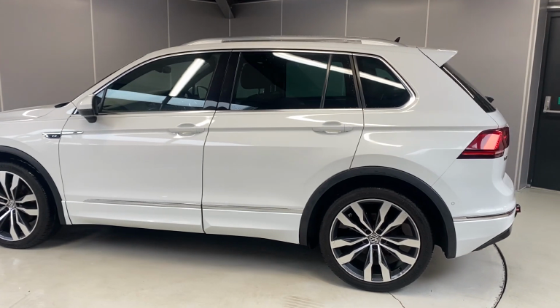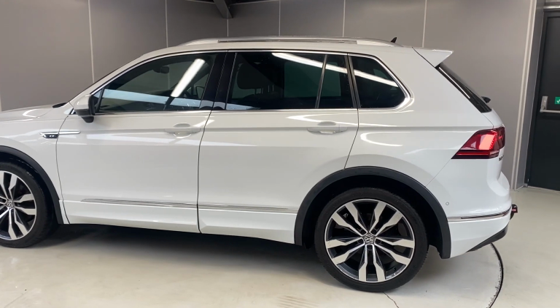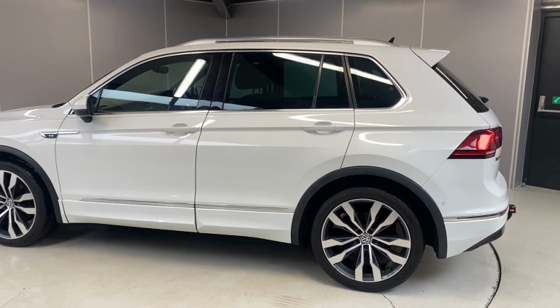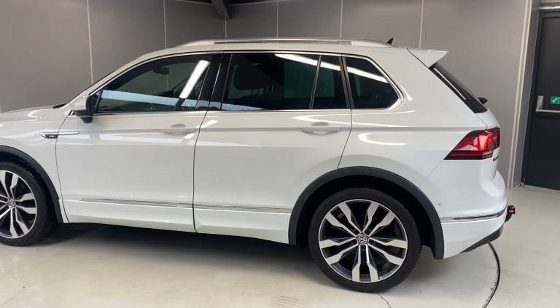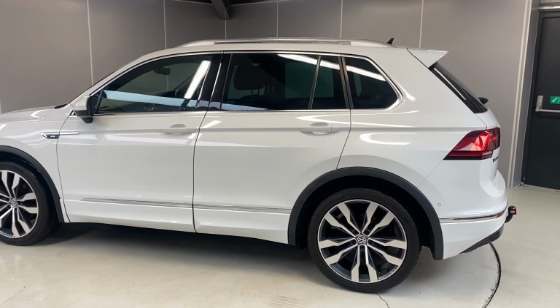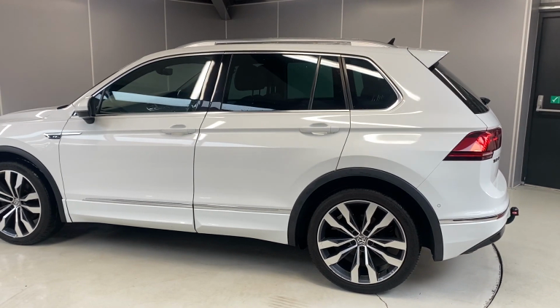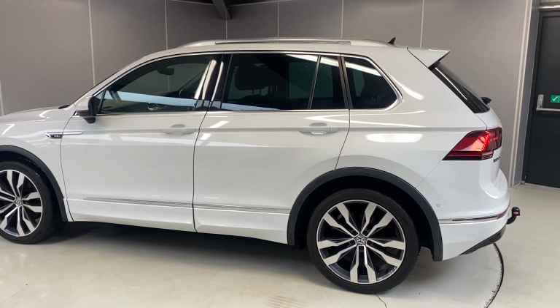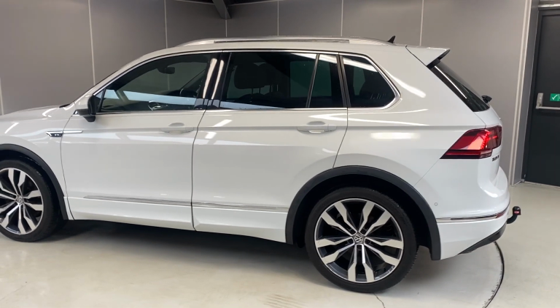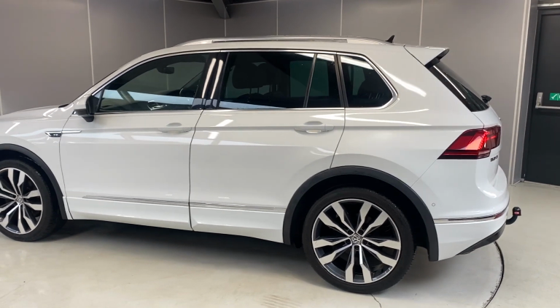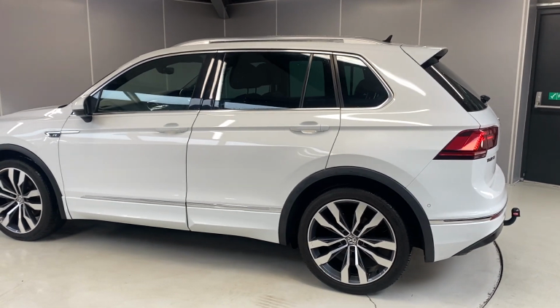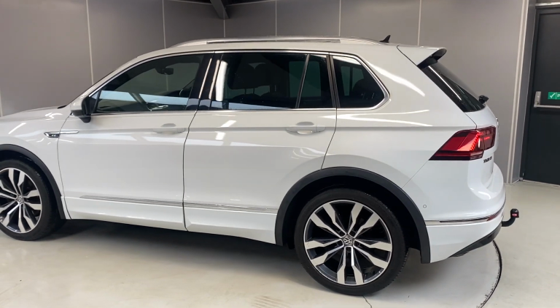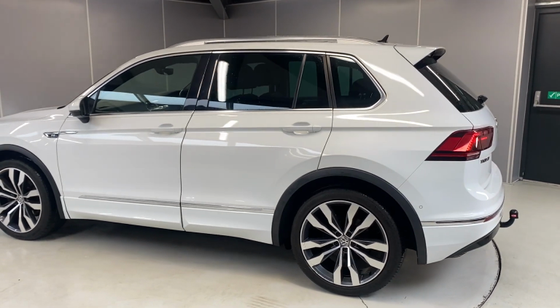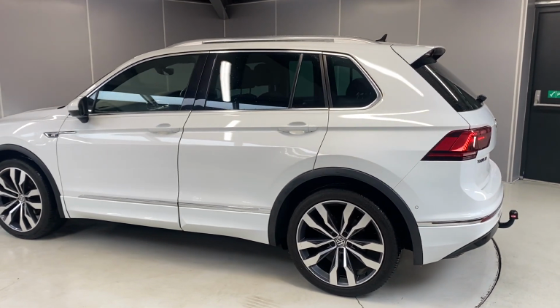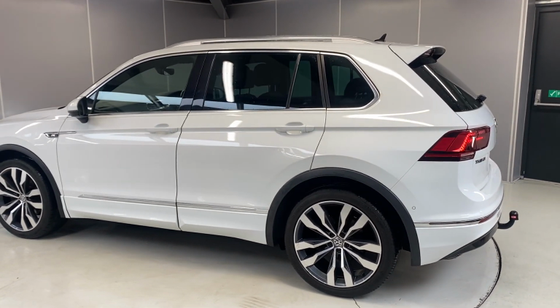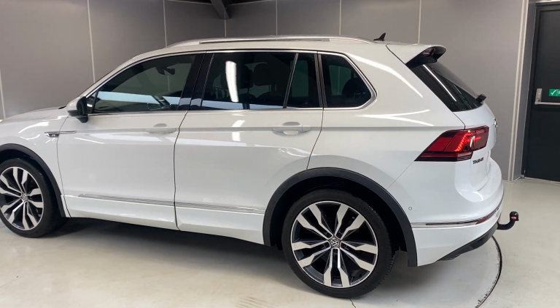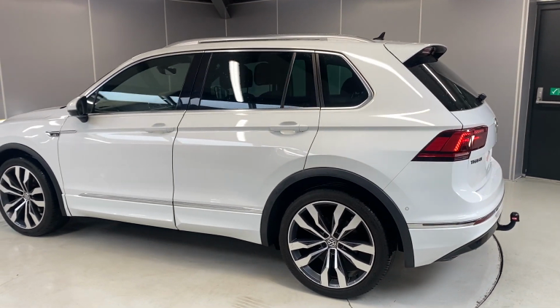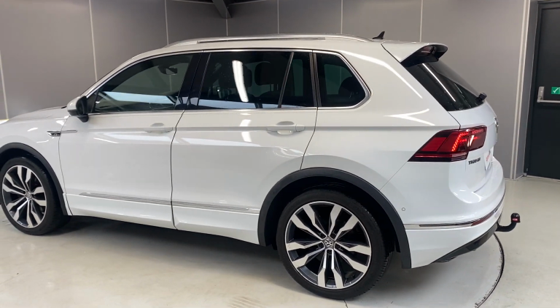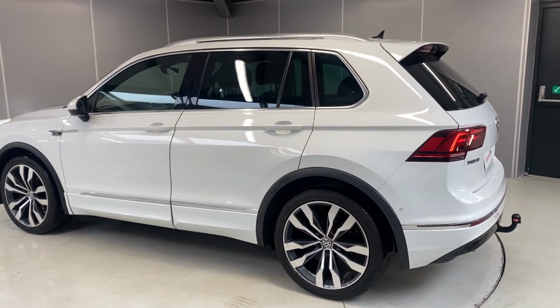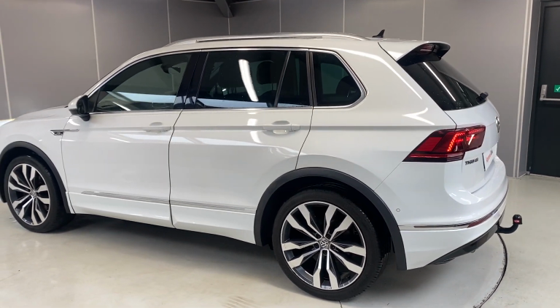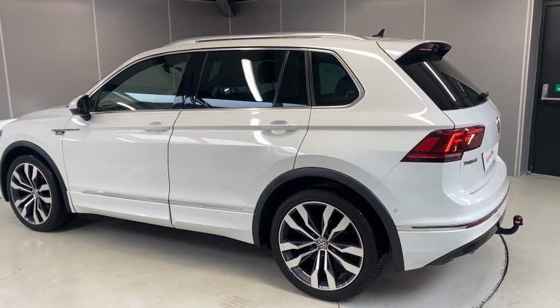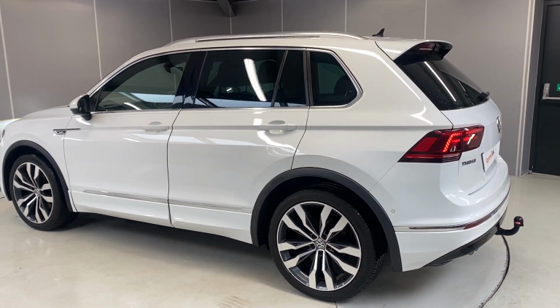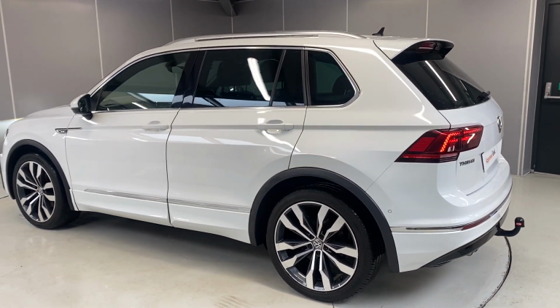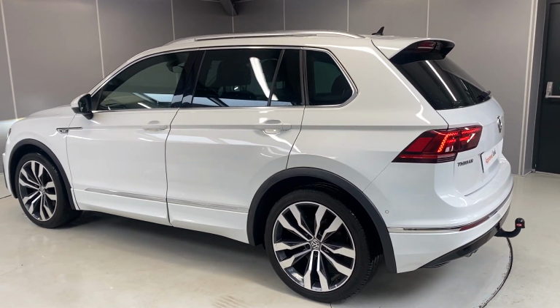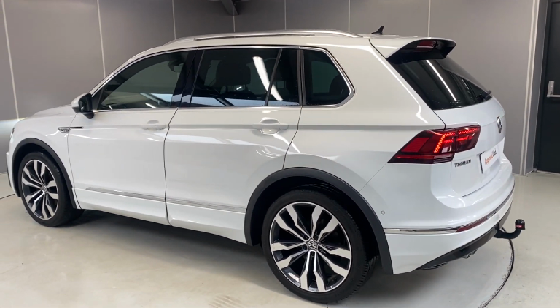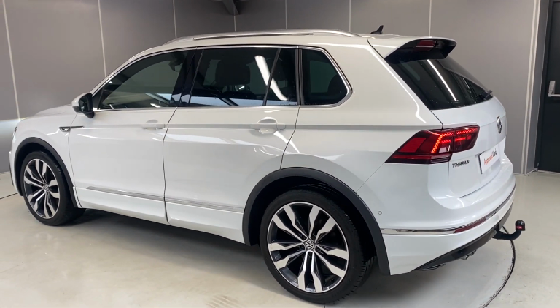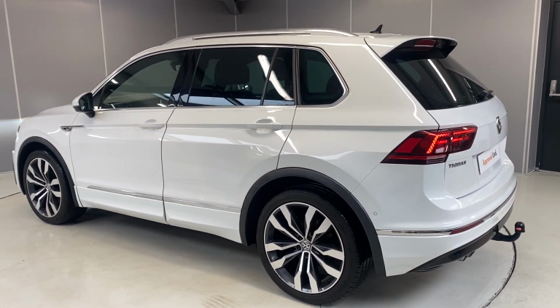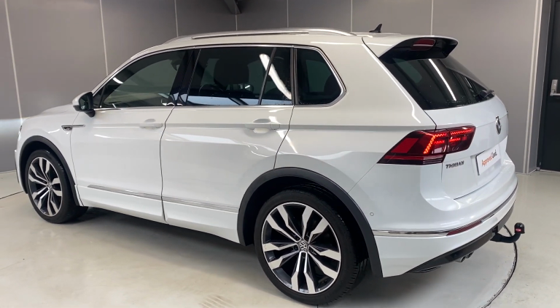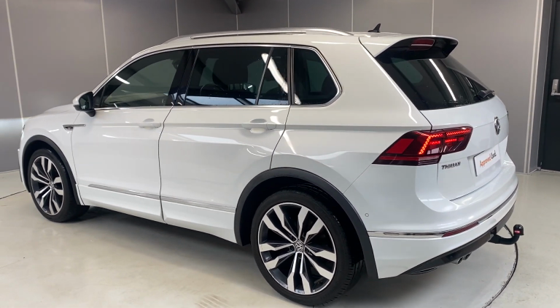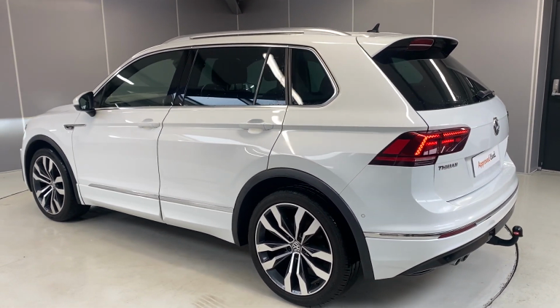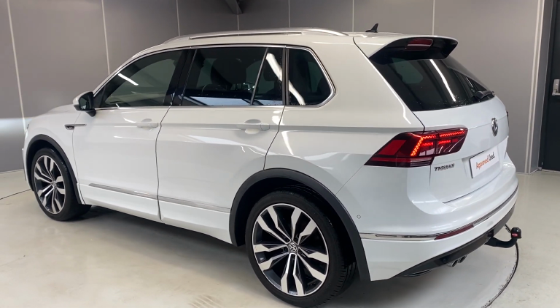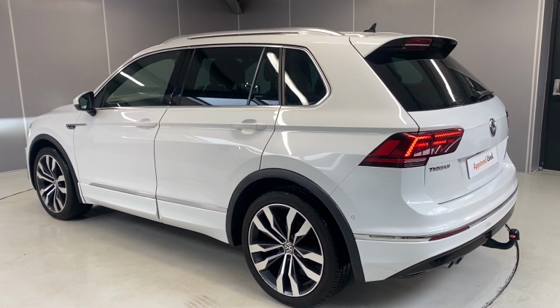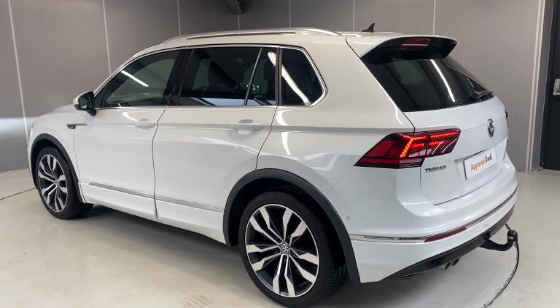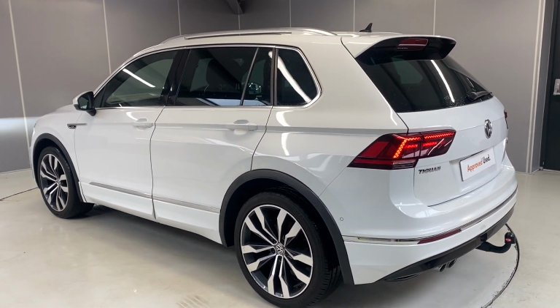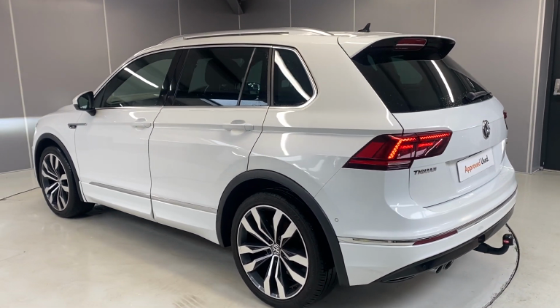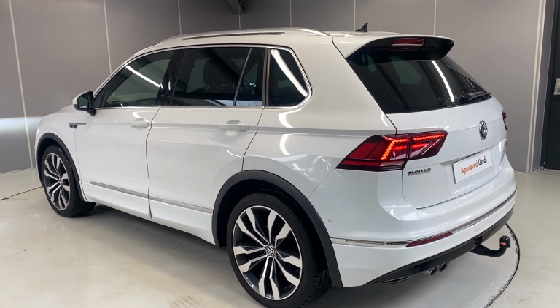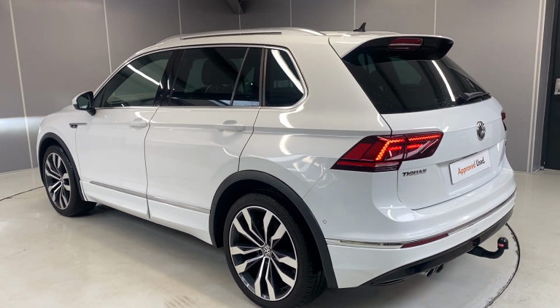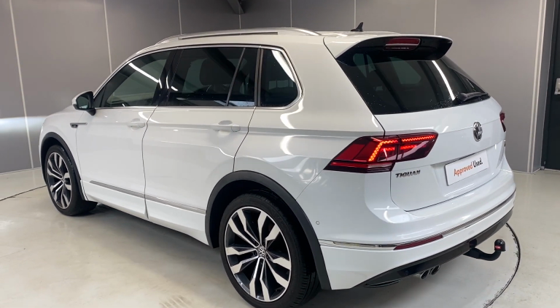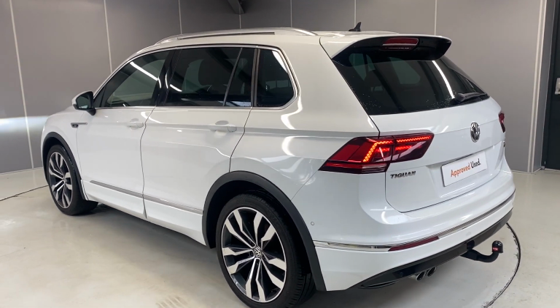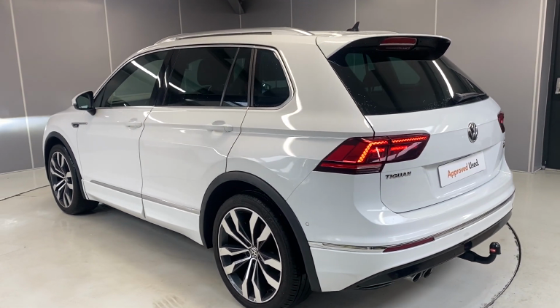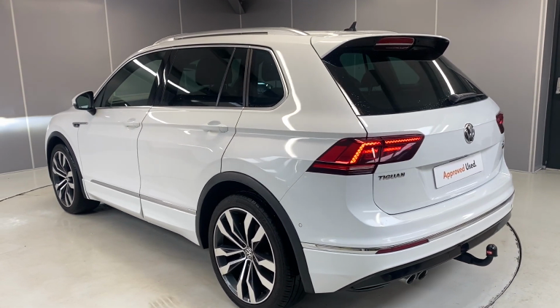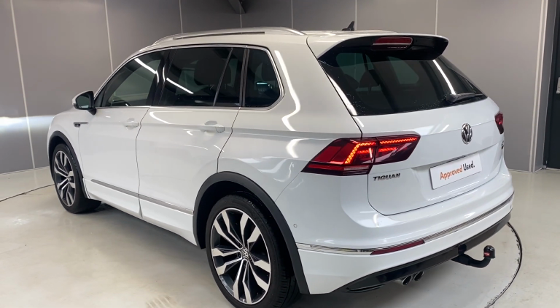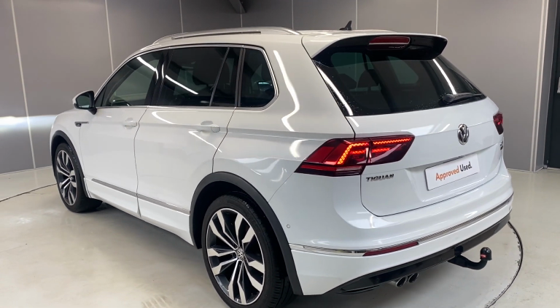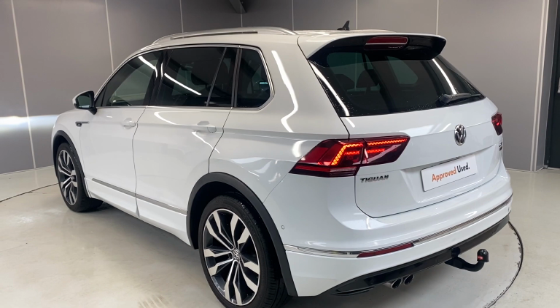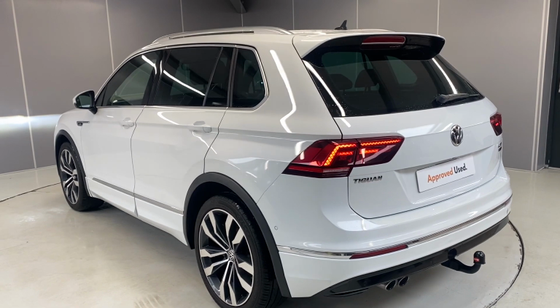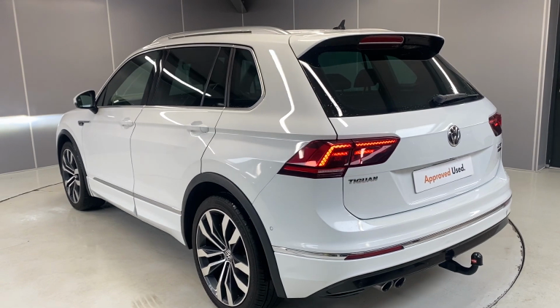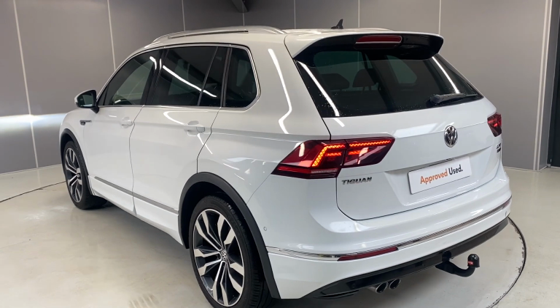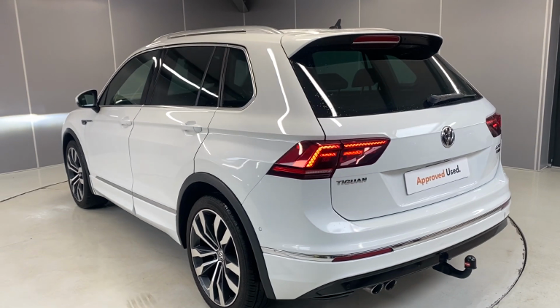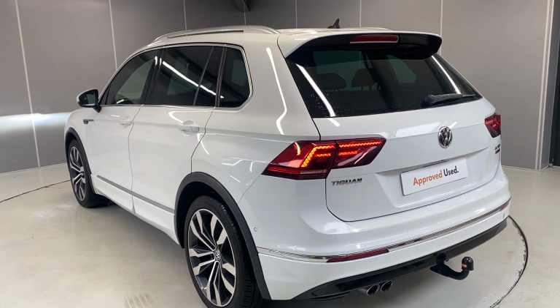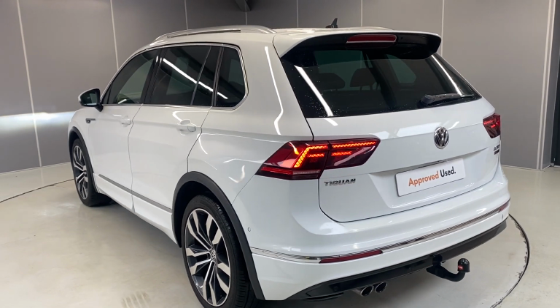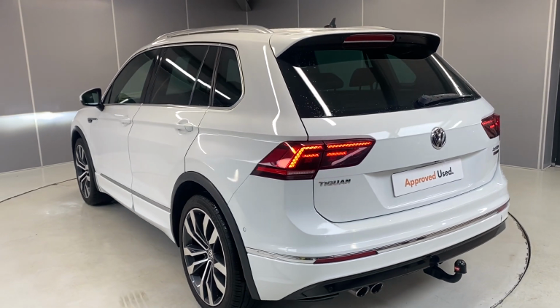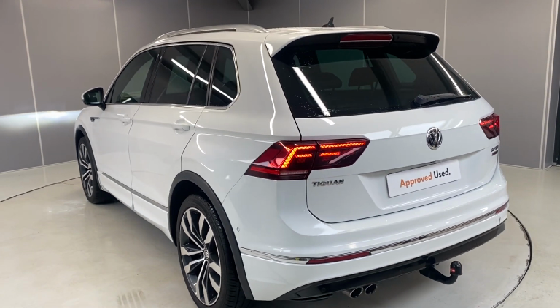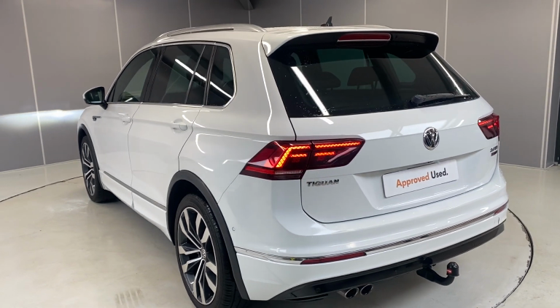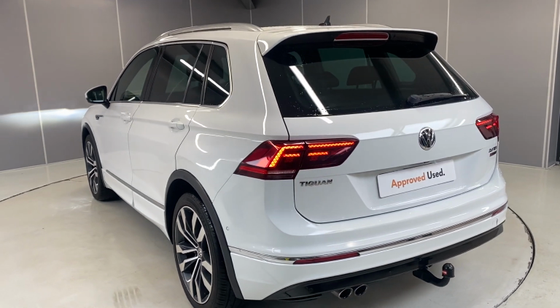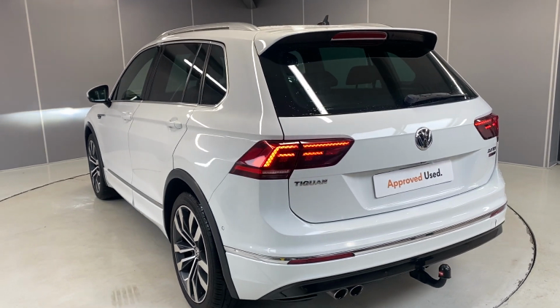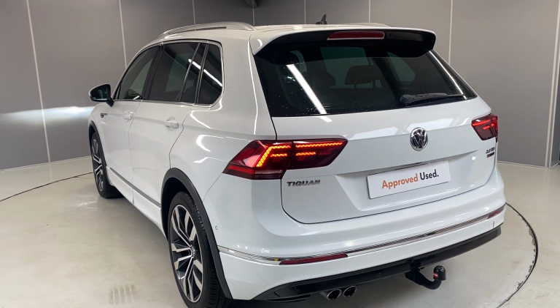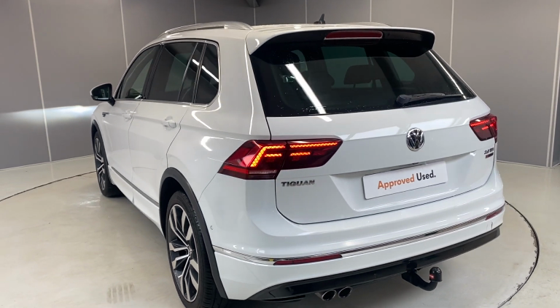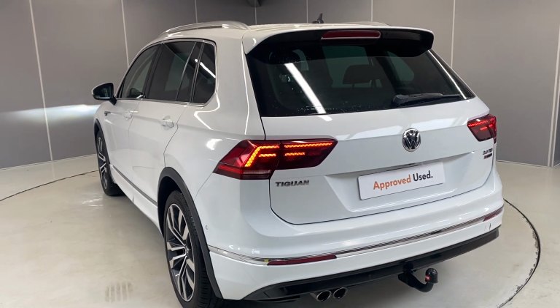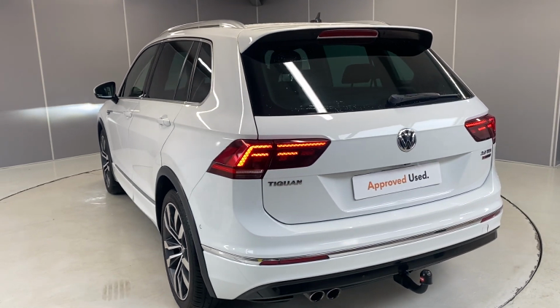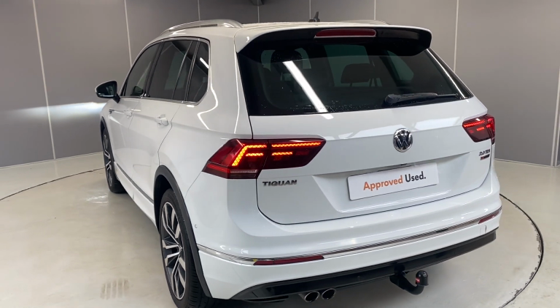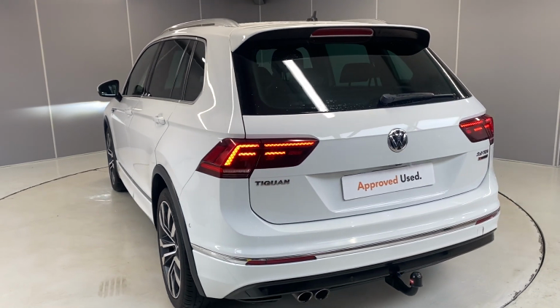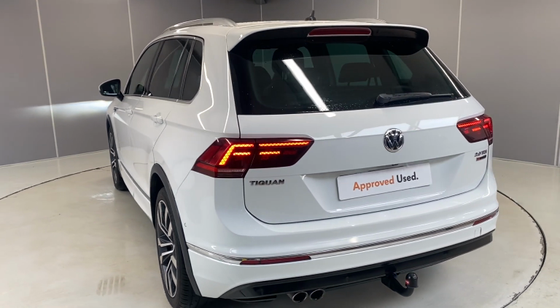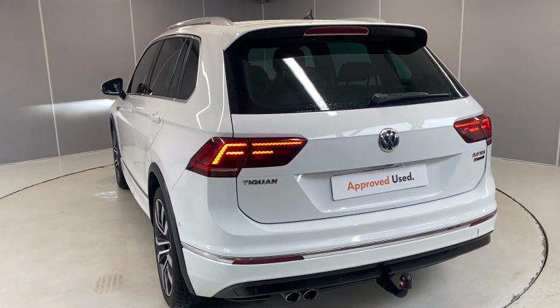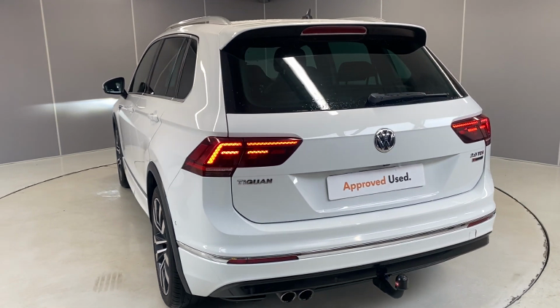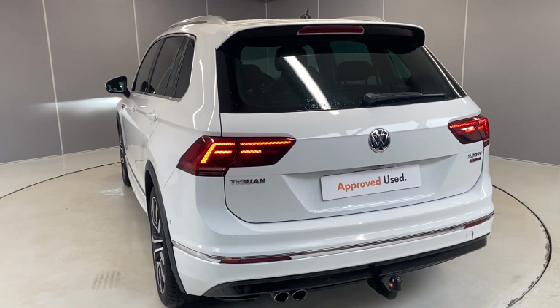This car does qualify for our Volkswagen Approved scheme. With that you get two years warranty, two years MOT cover, two years roadside assistance, and the car will go through a 142-point check as part of our preparation.